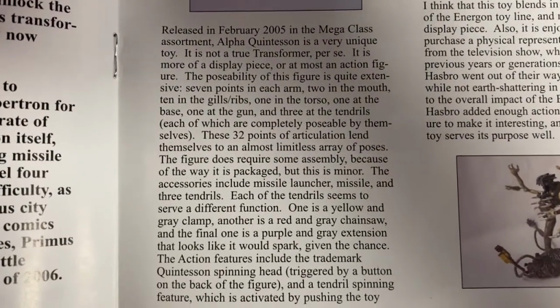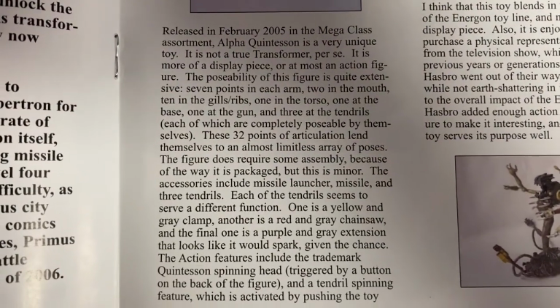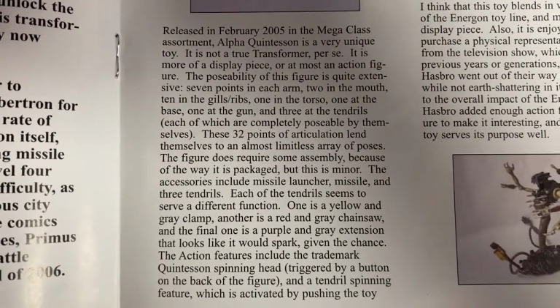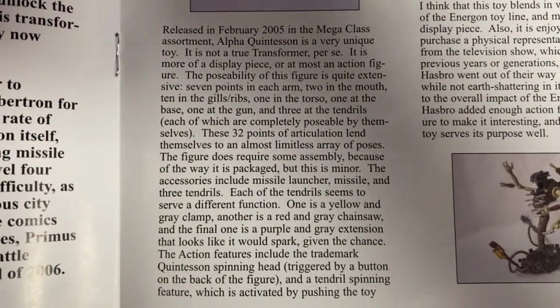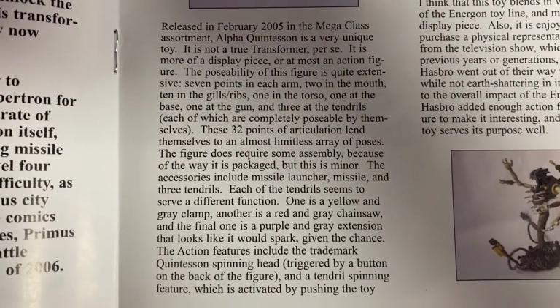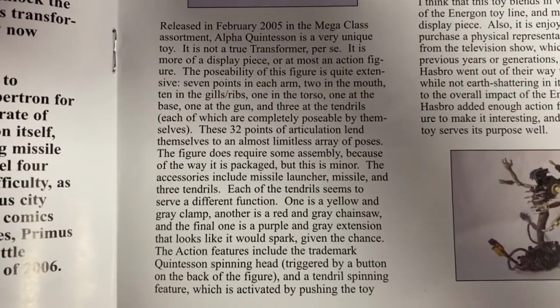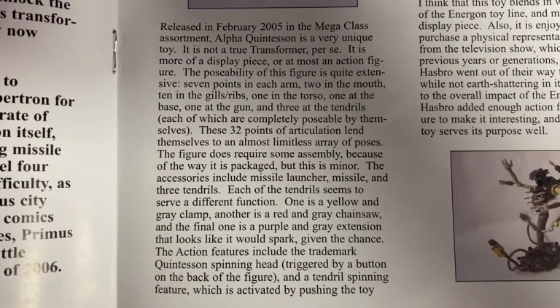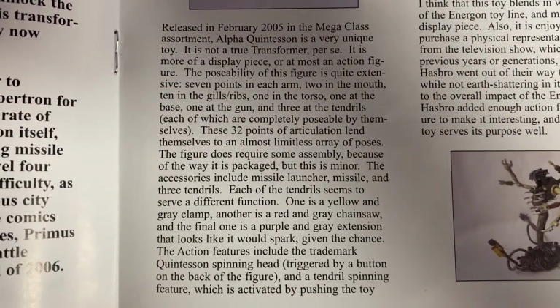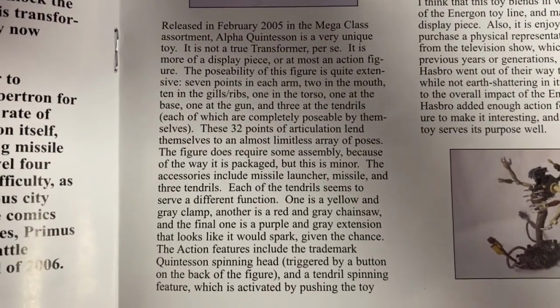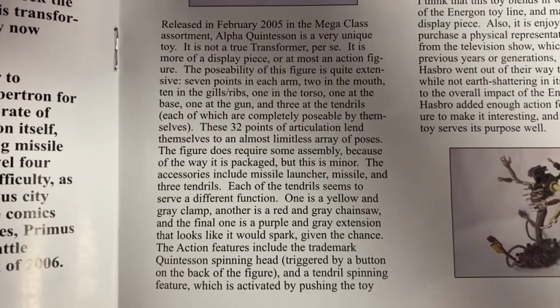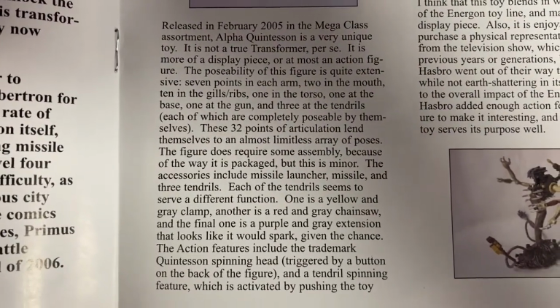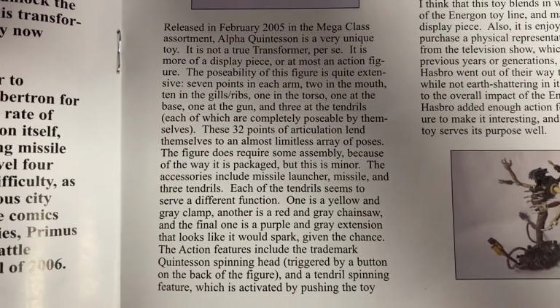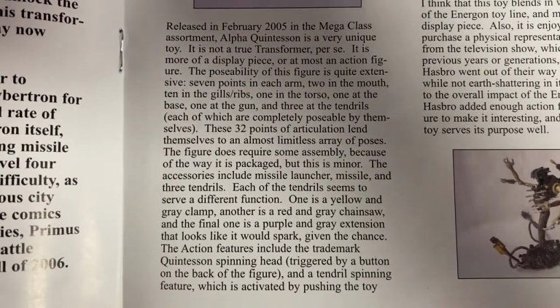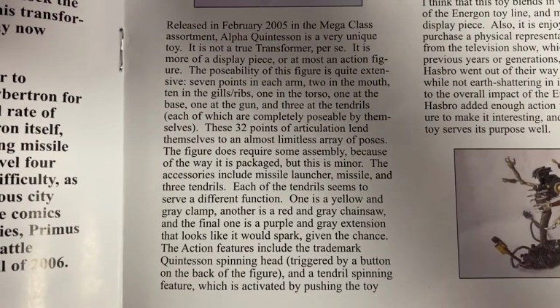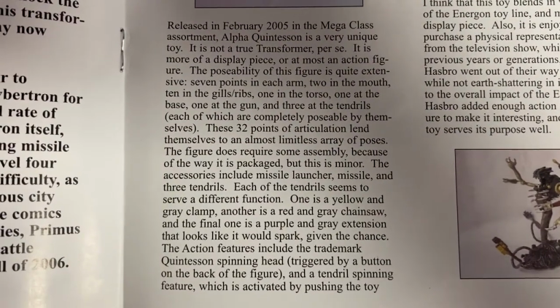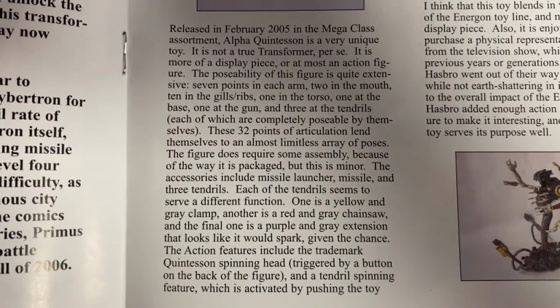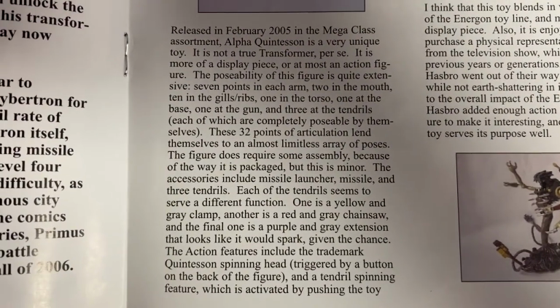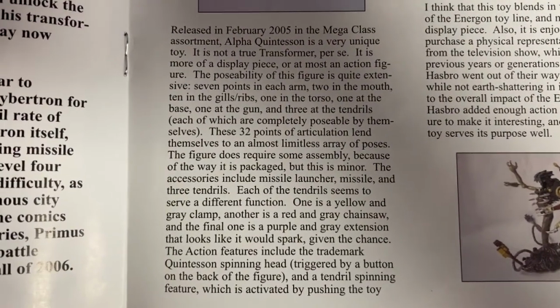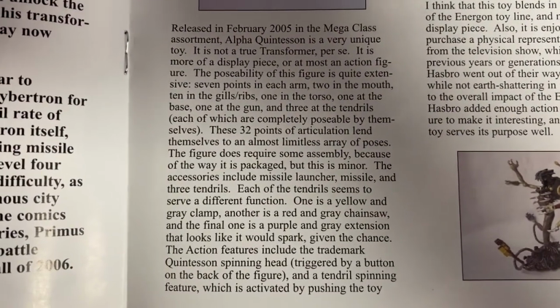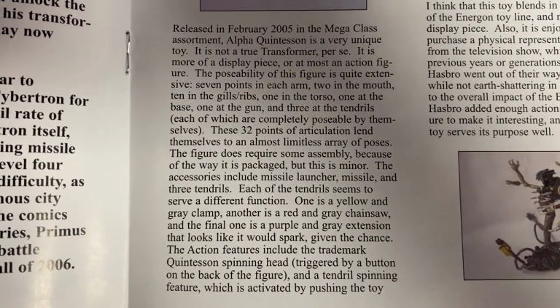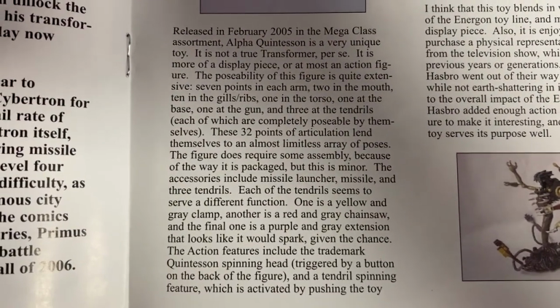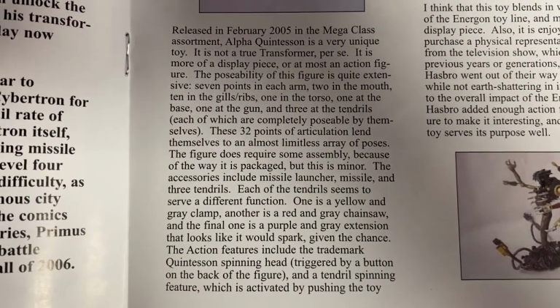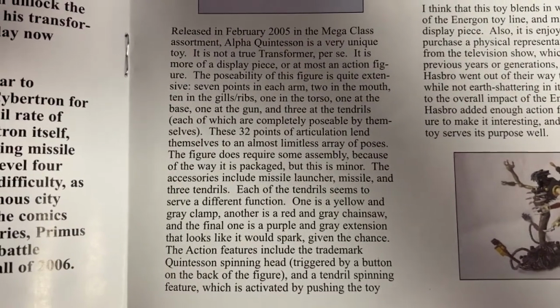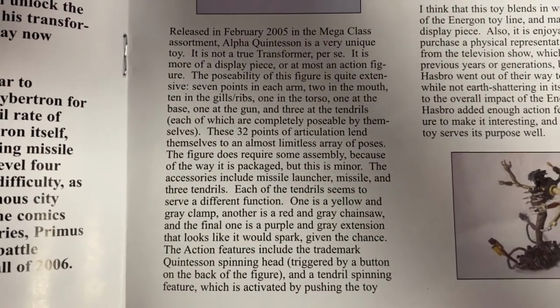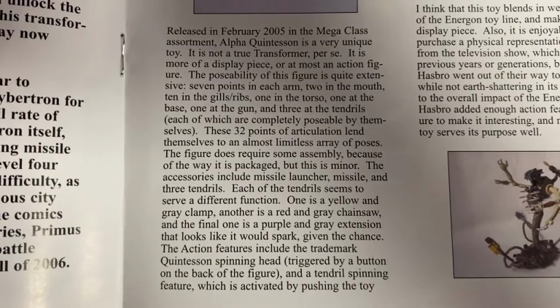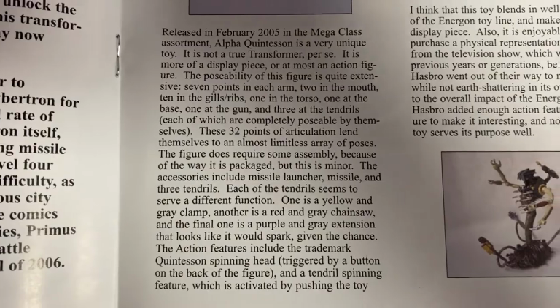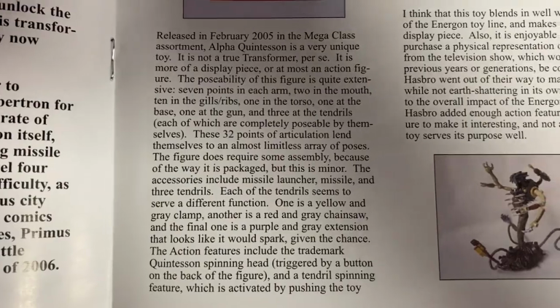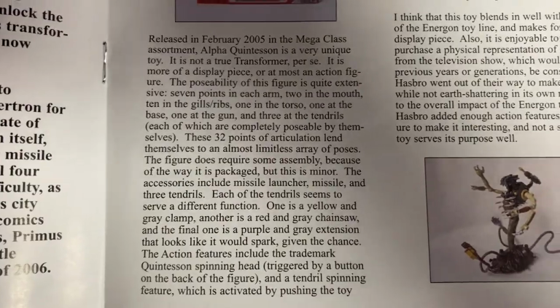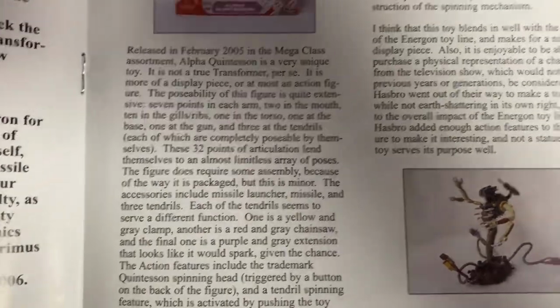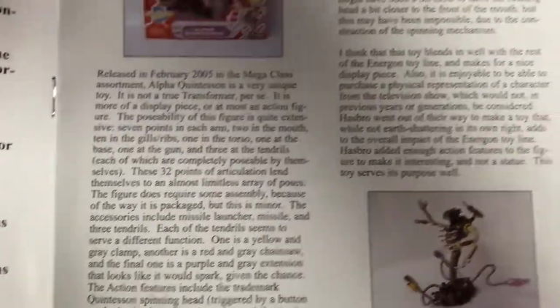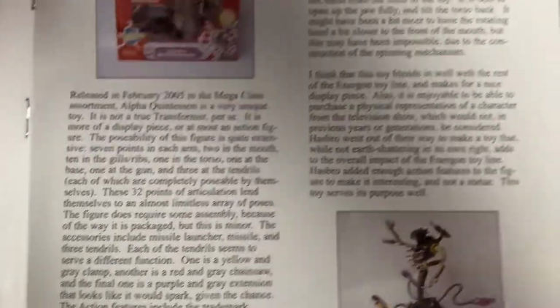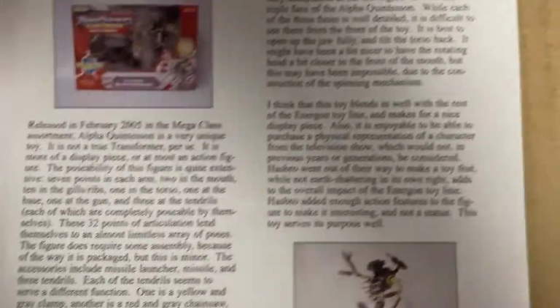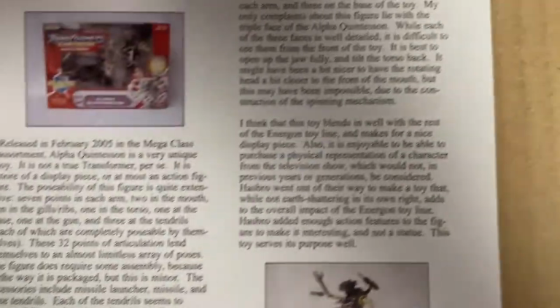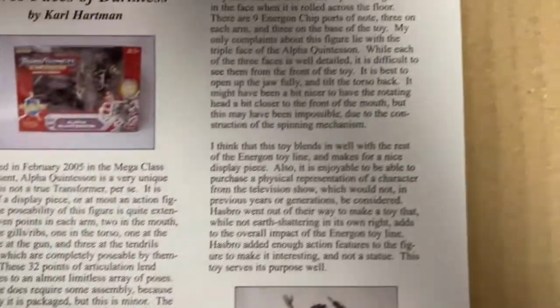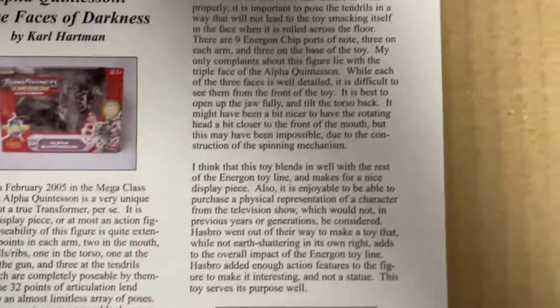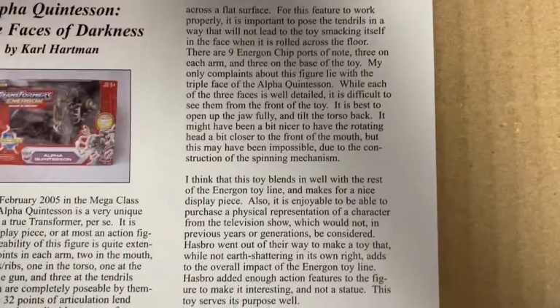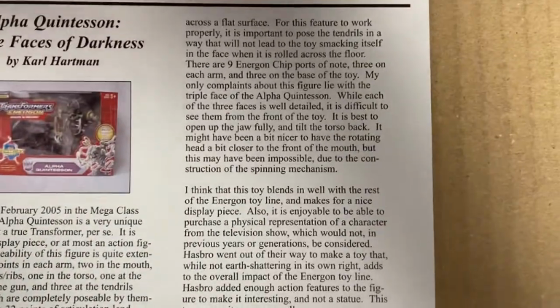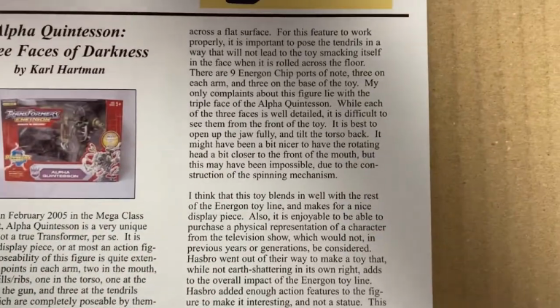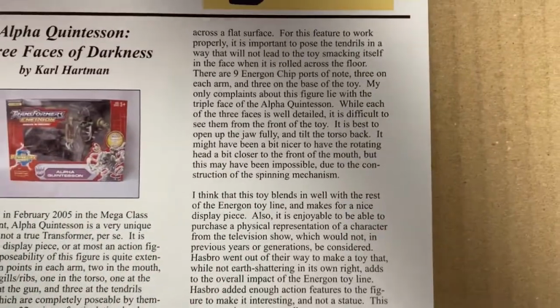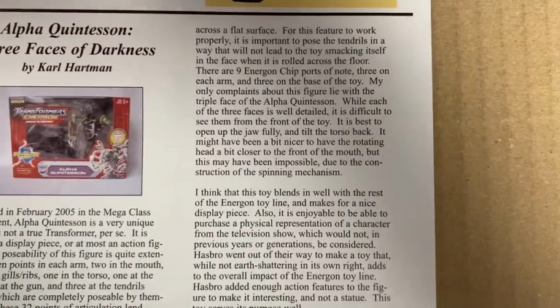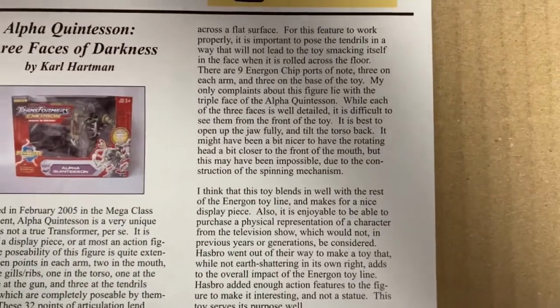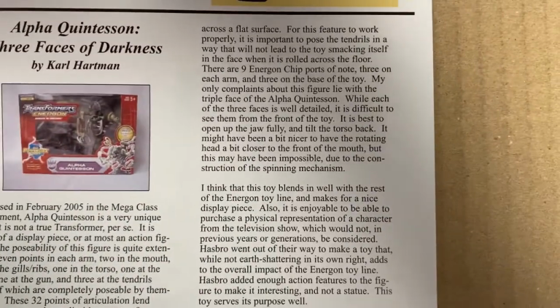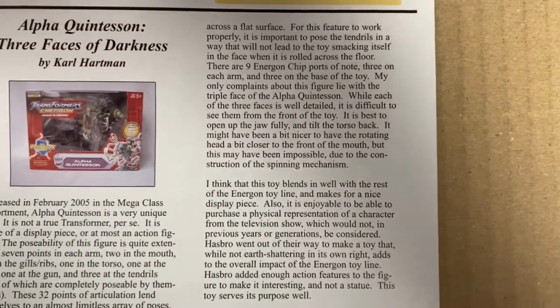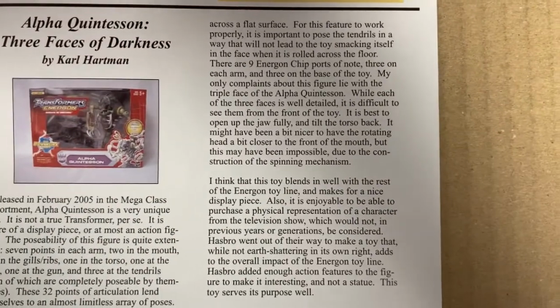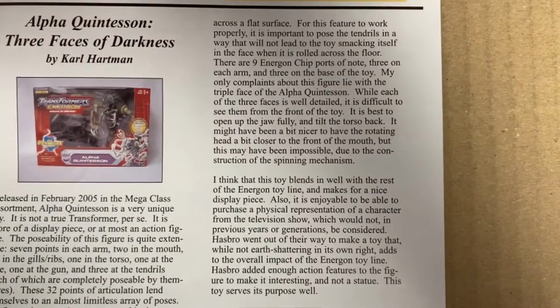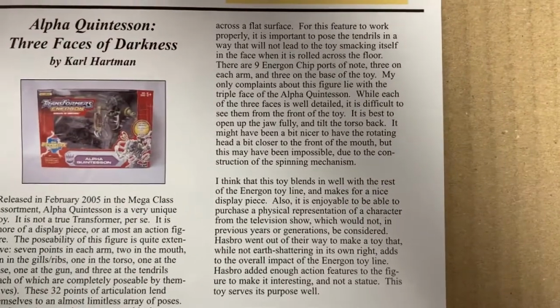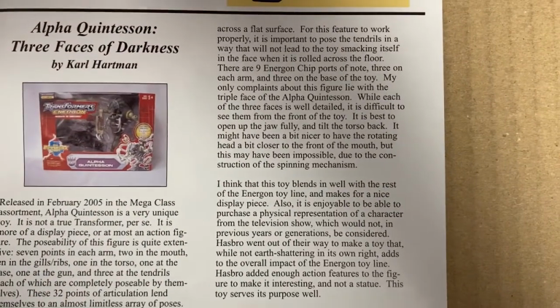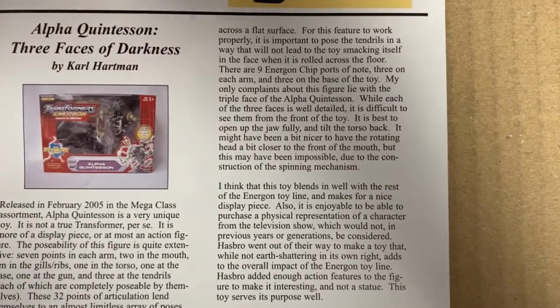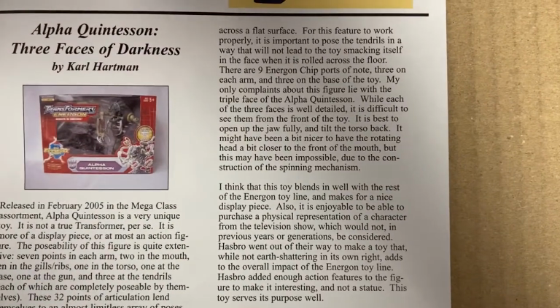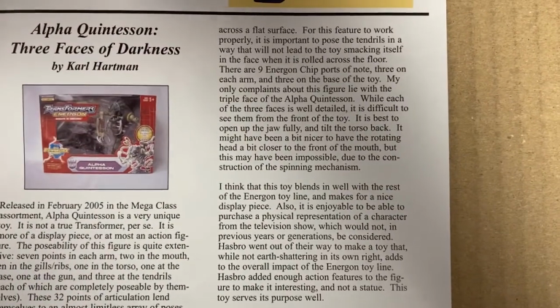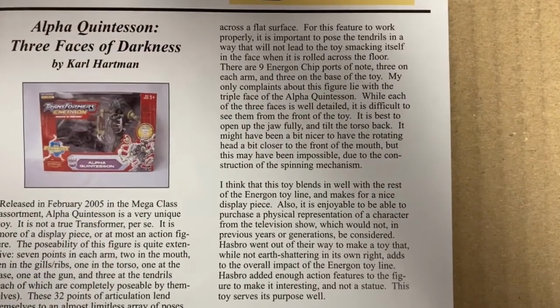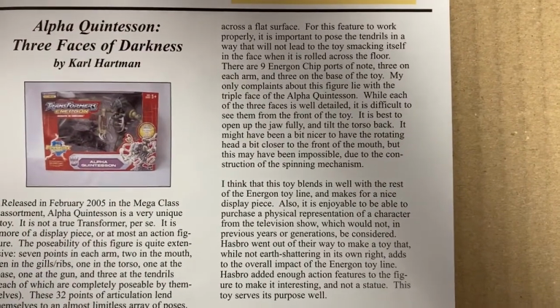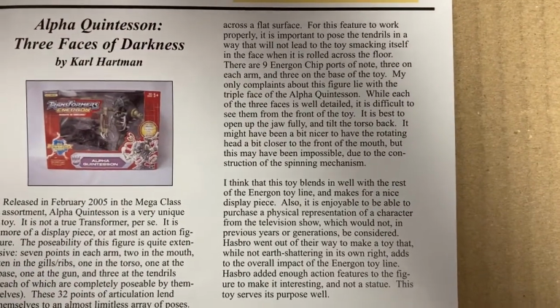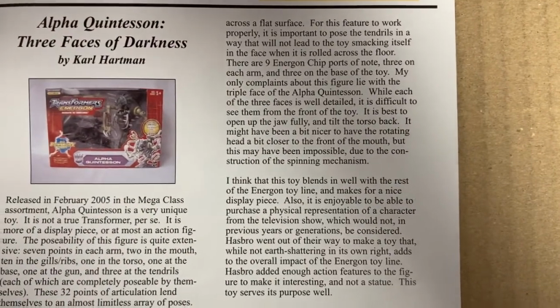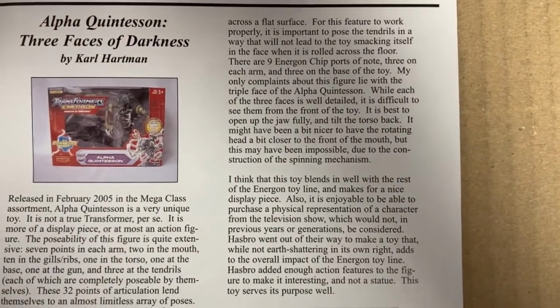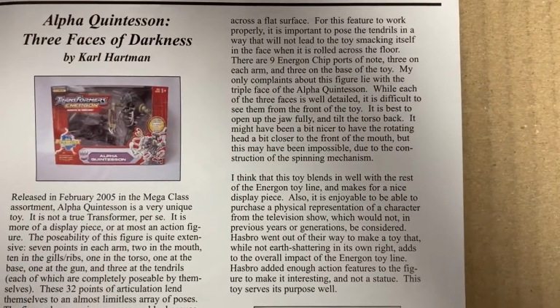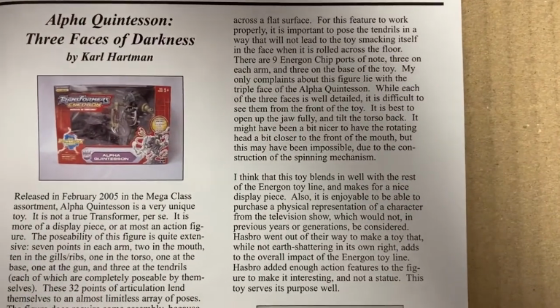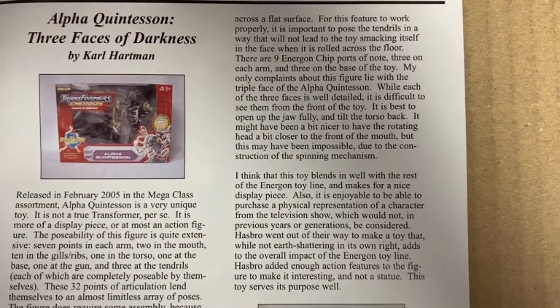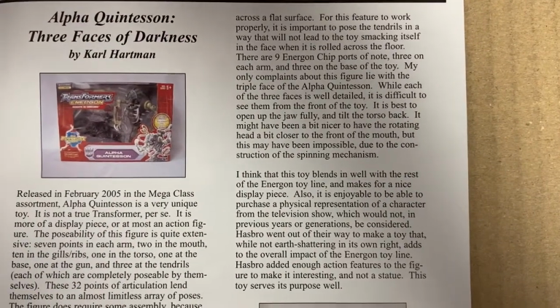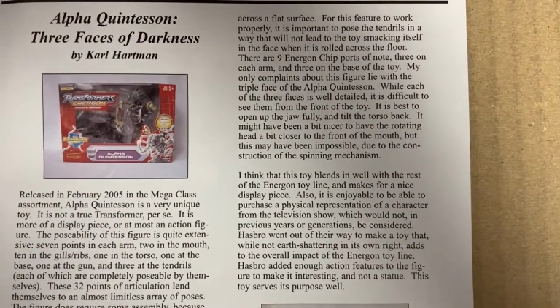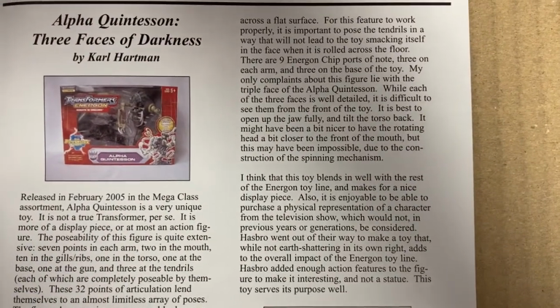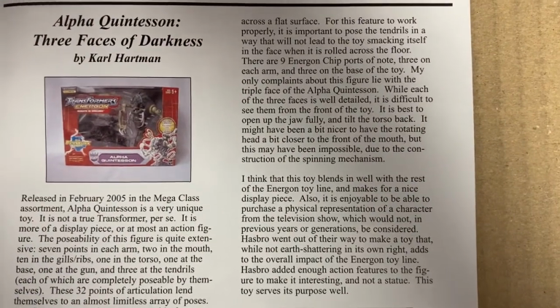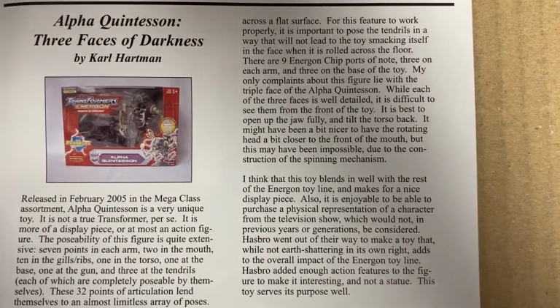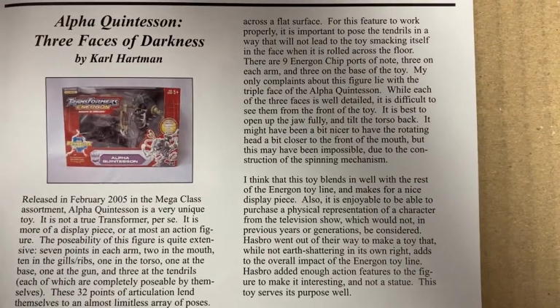You can pause that and read that about the Alpha Quintussion. And there we go — you can pause that.